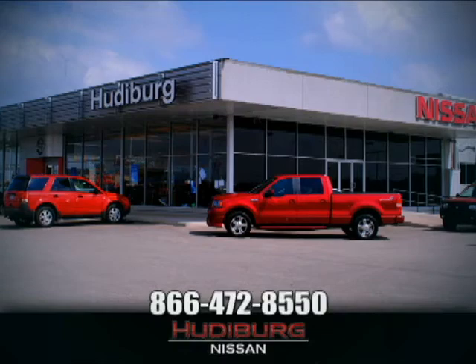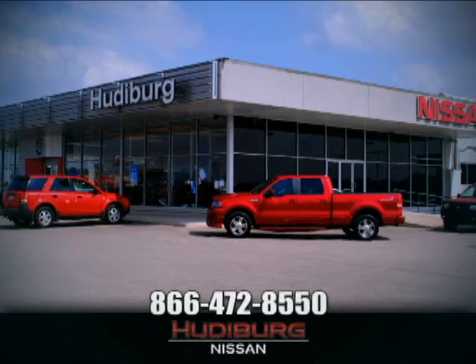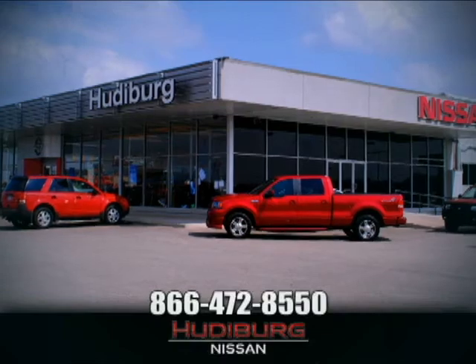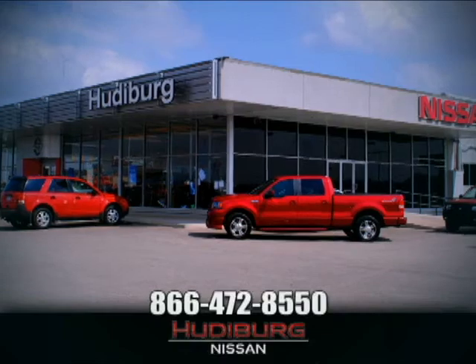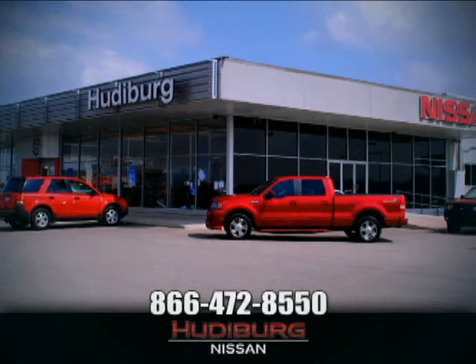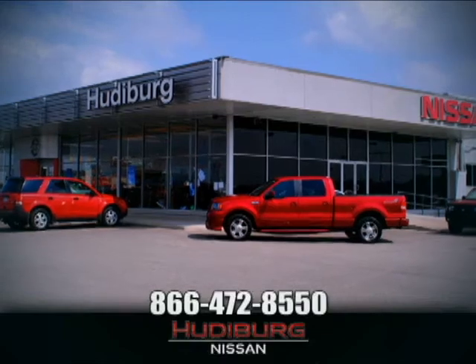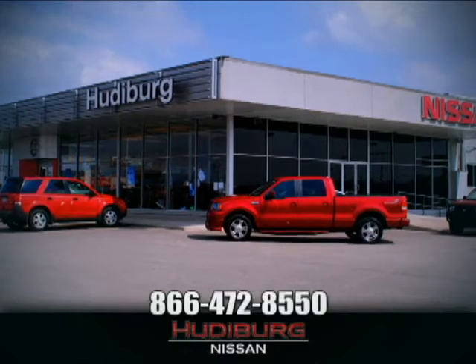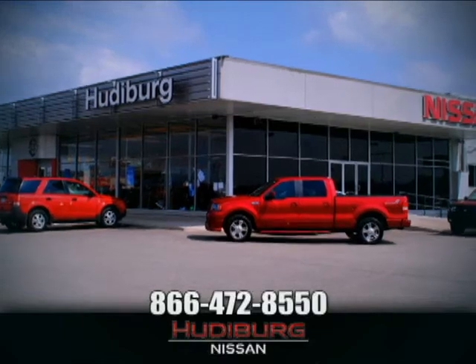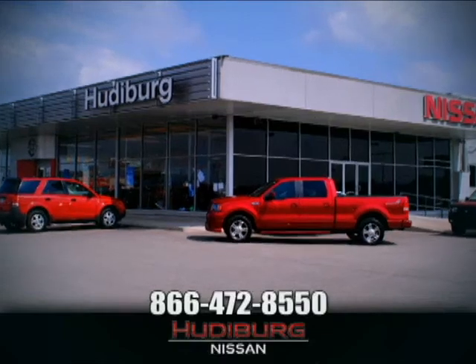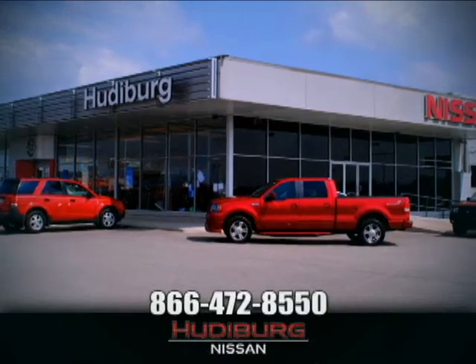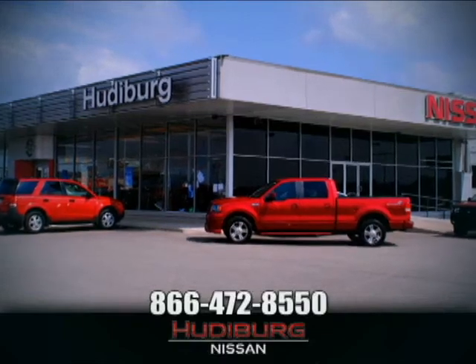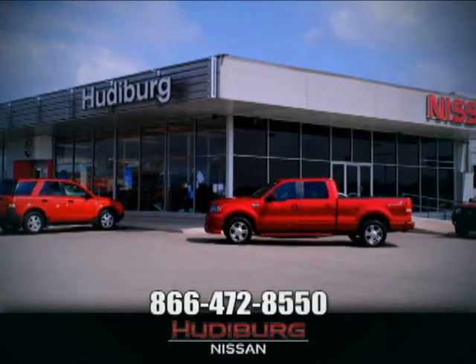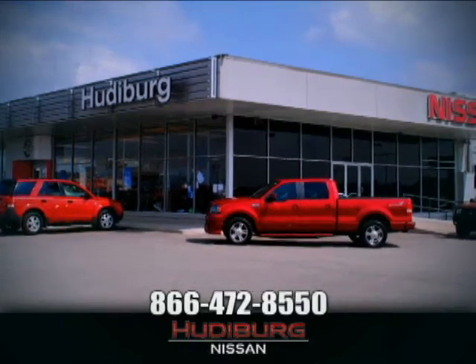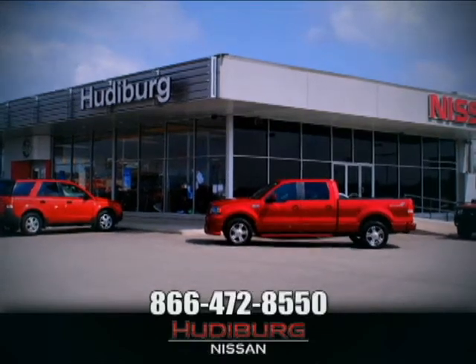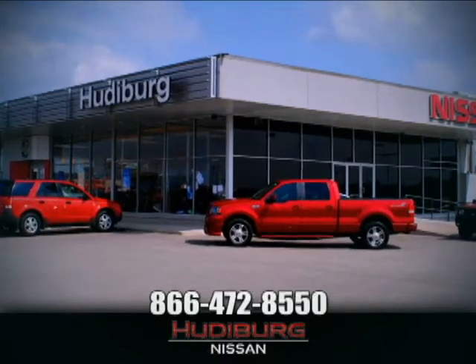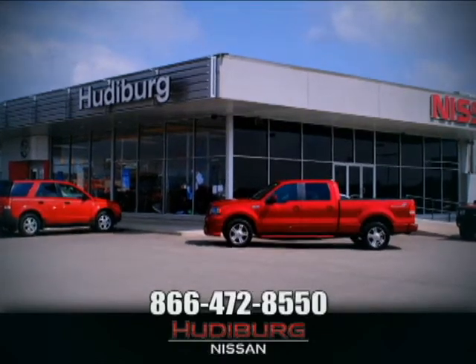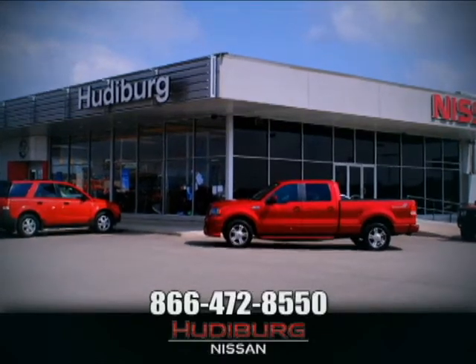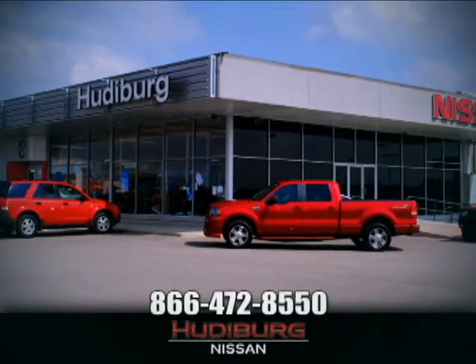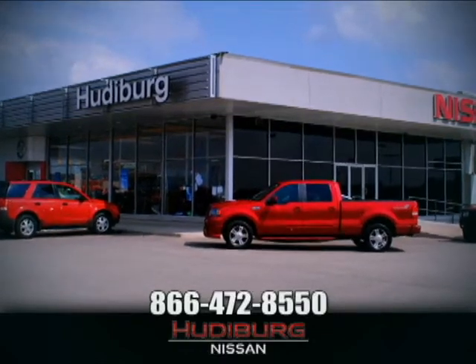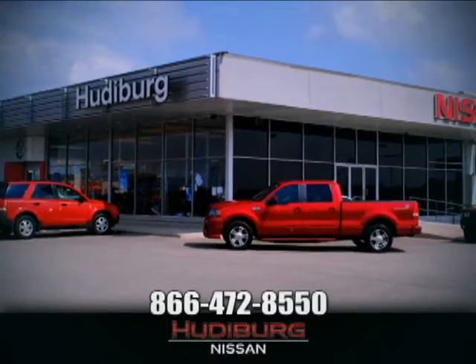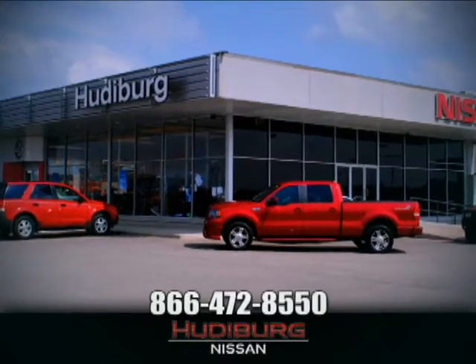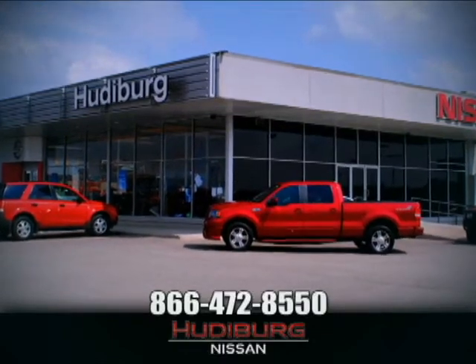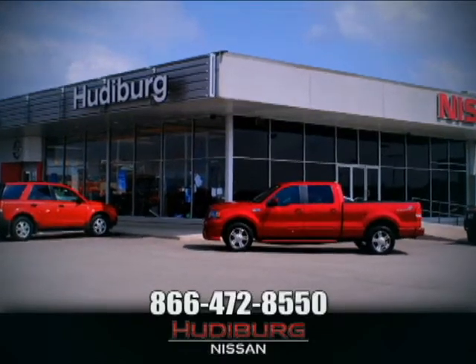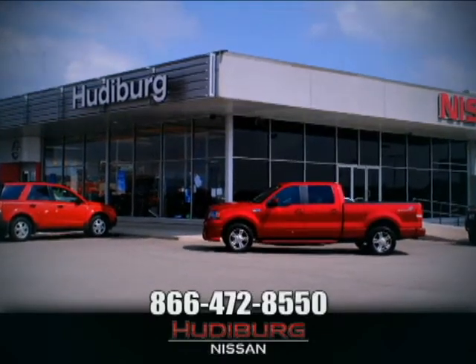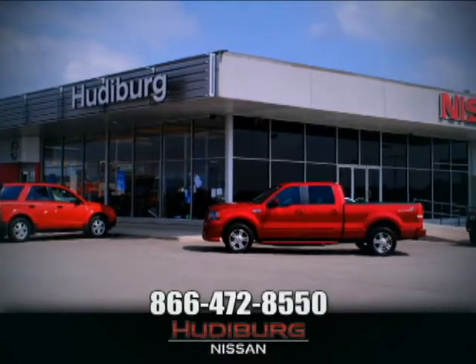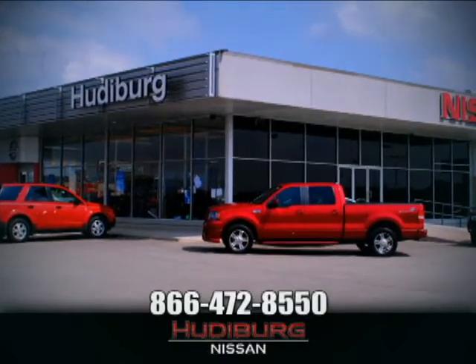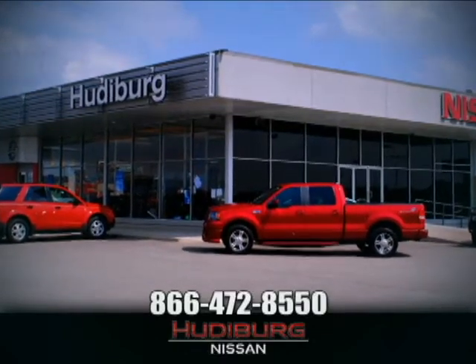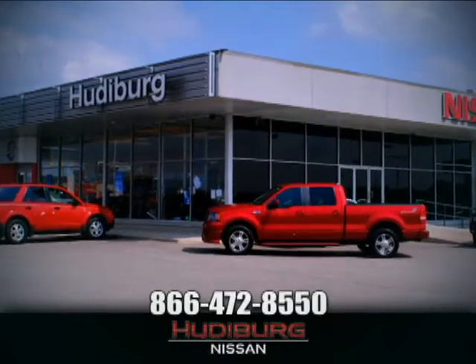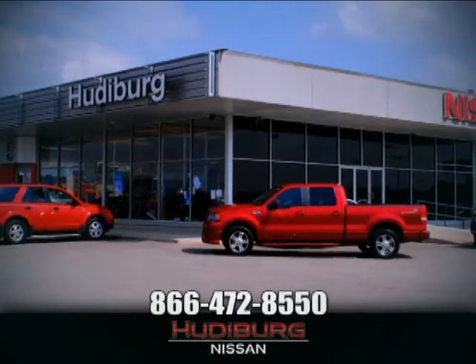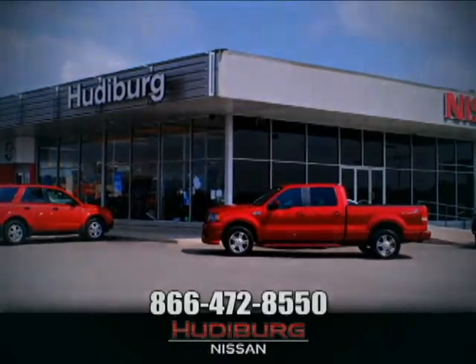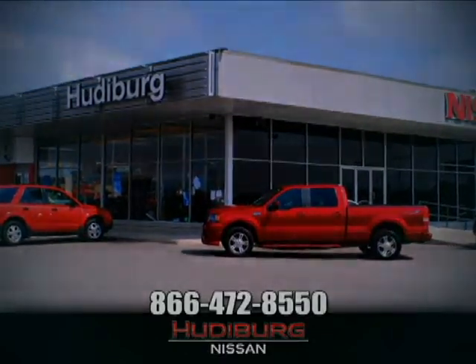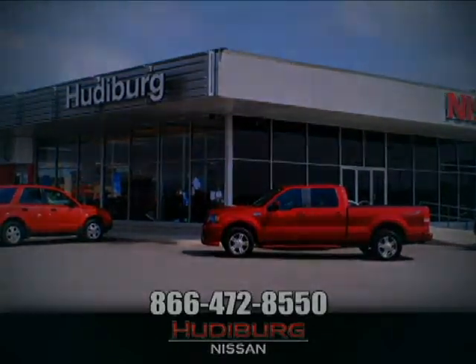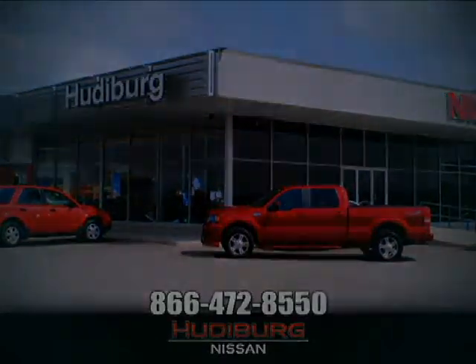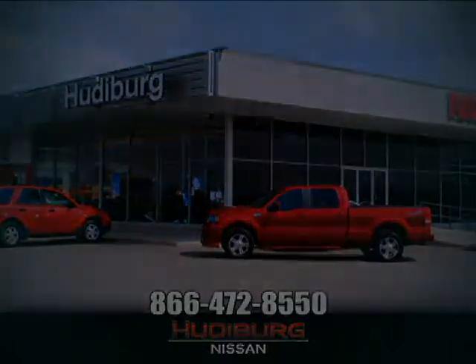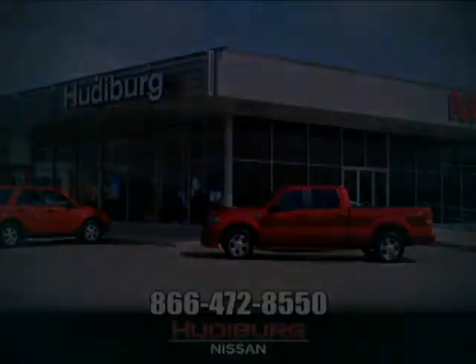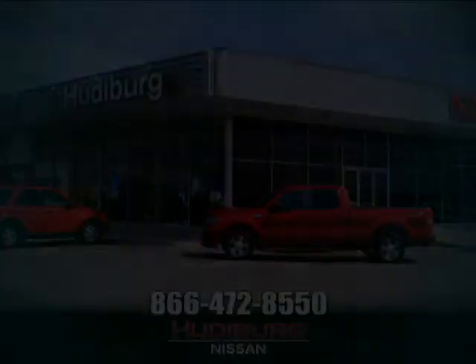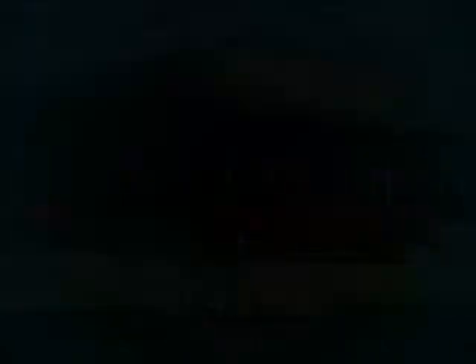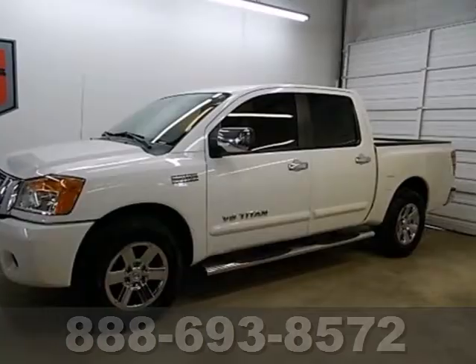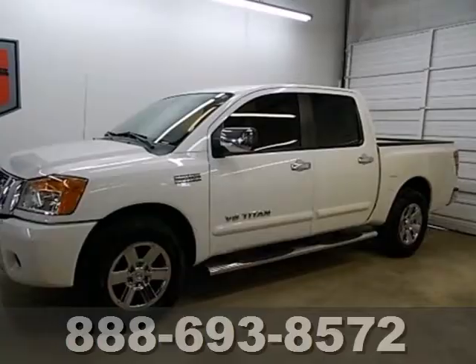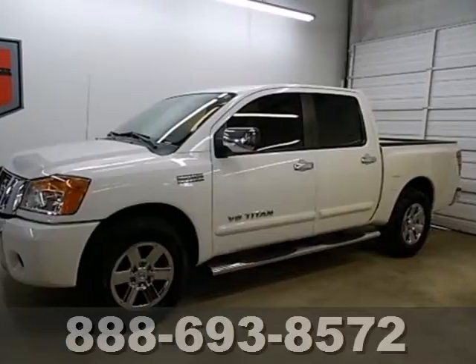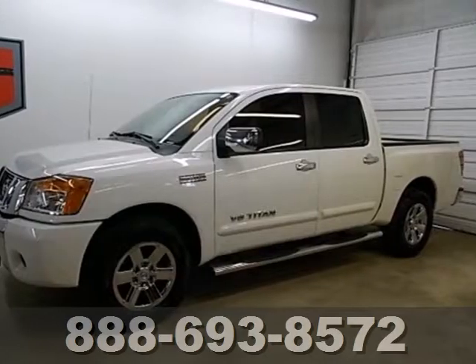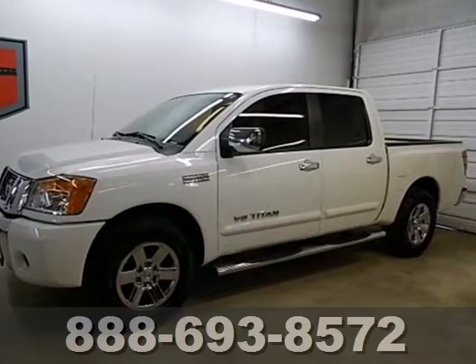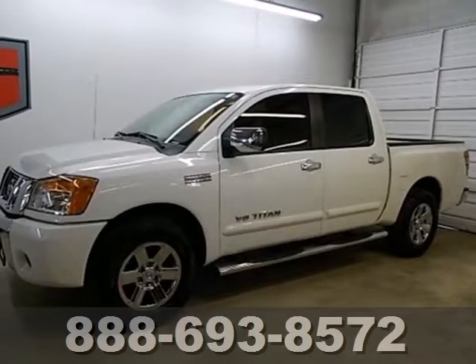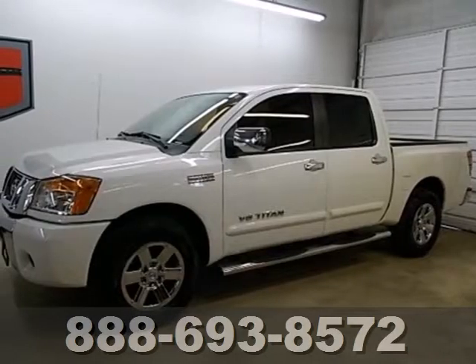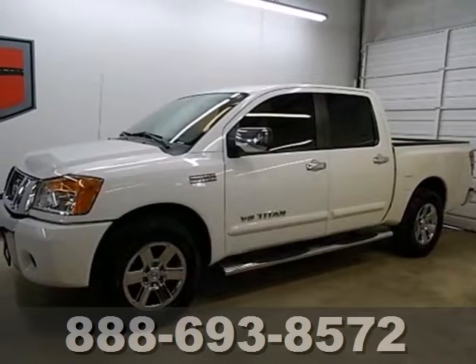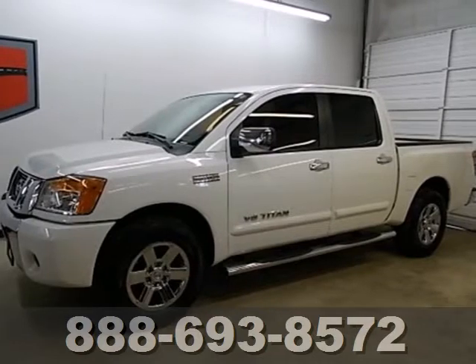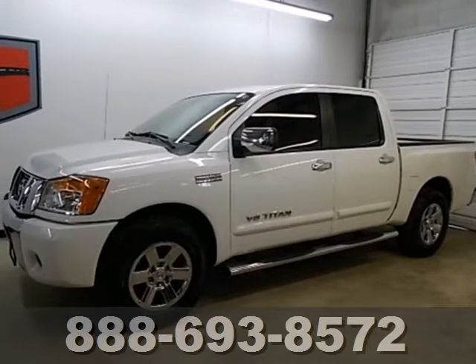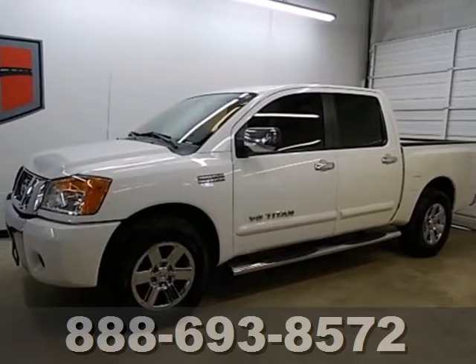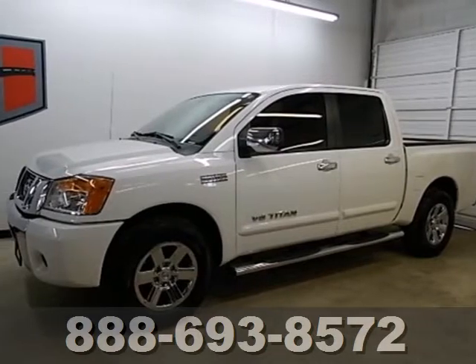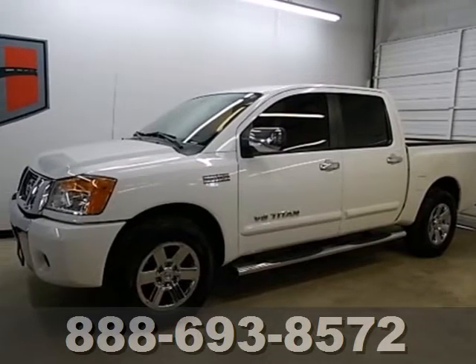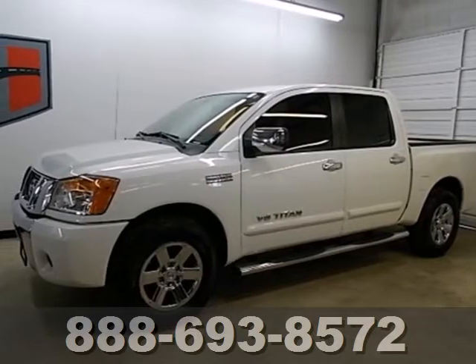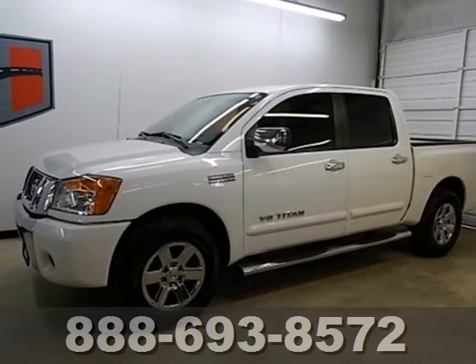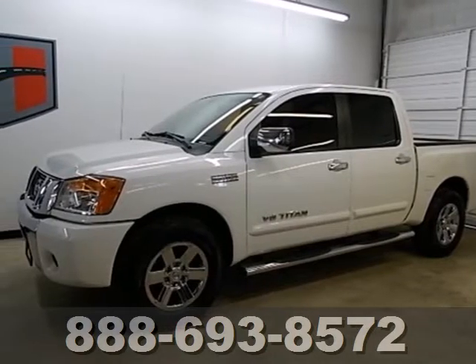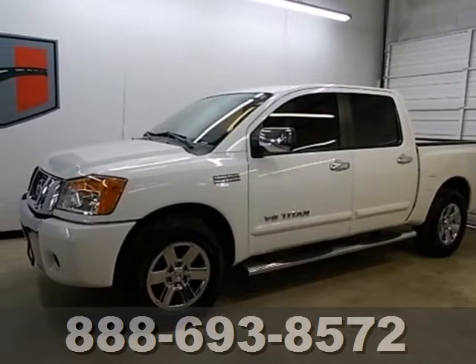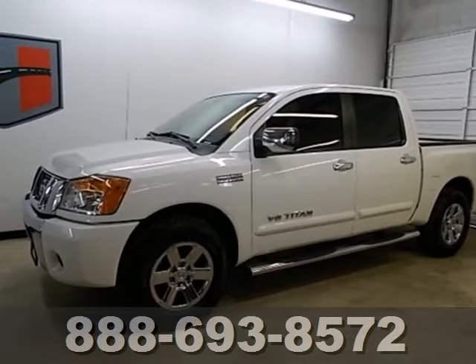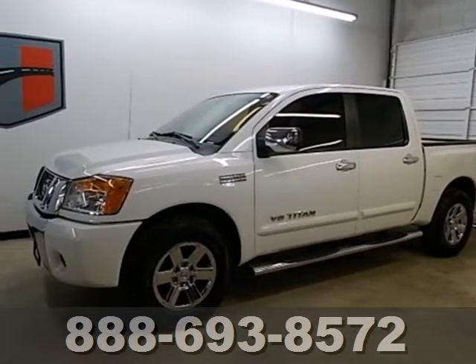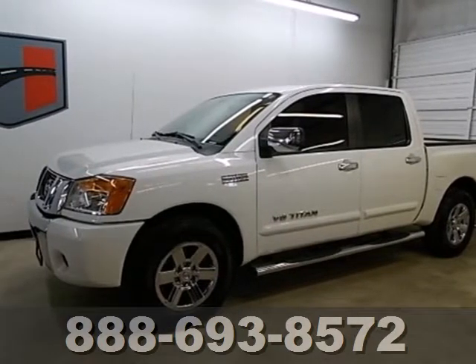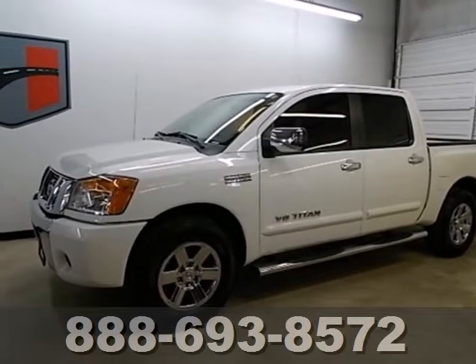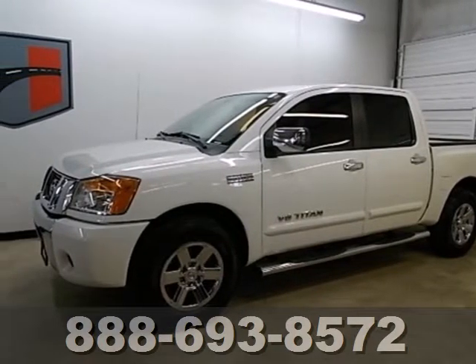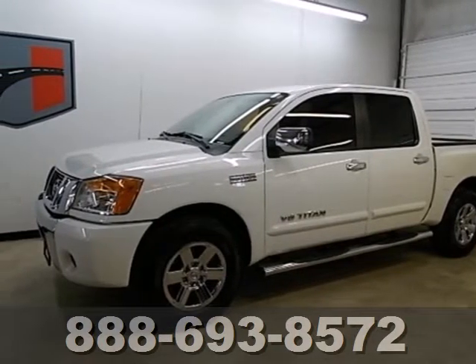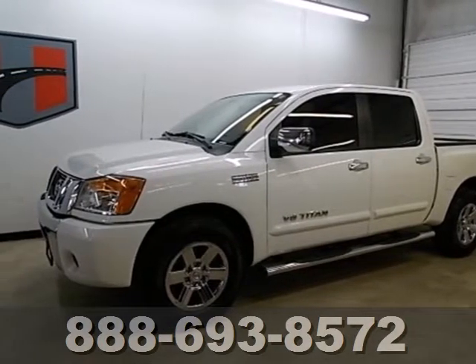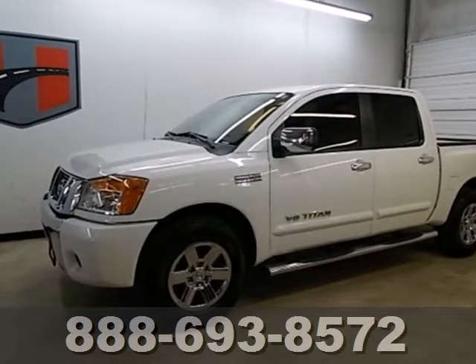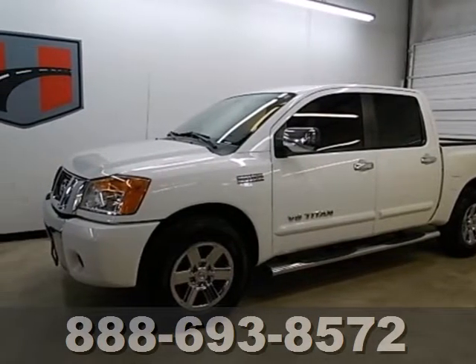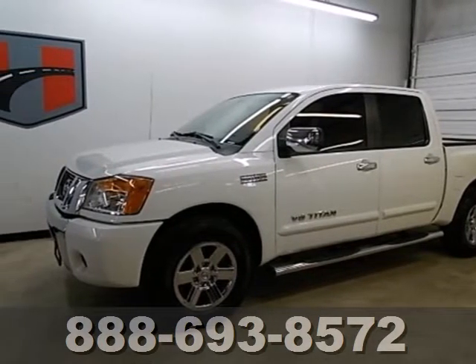At Hudeburg Nissan, we'll give you more. It's a 2009 Nissan Titan.